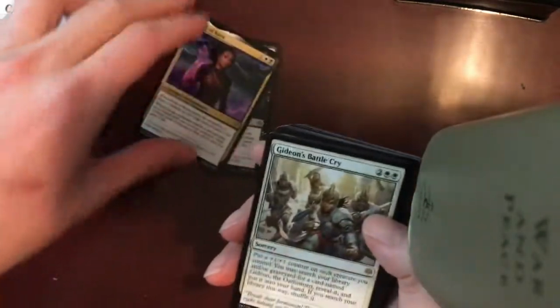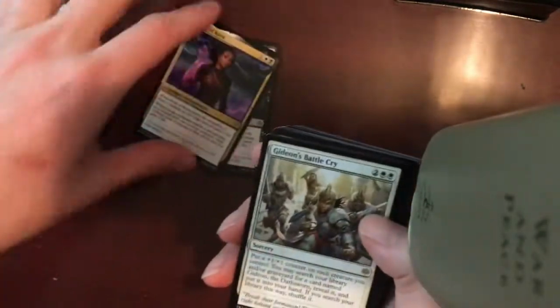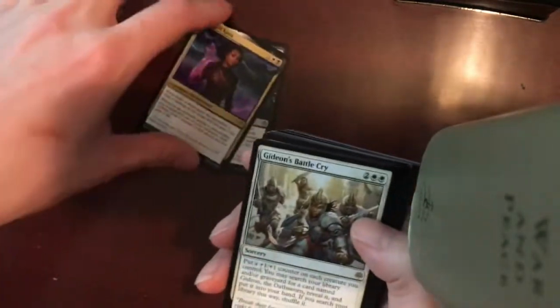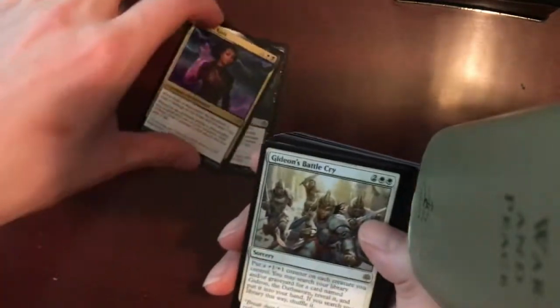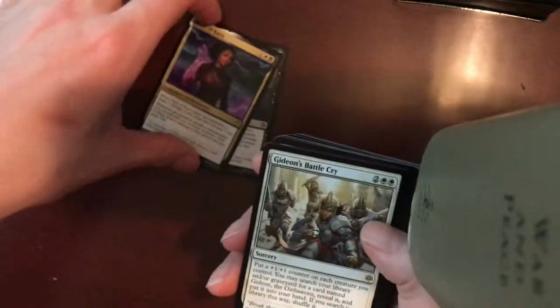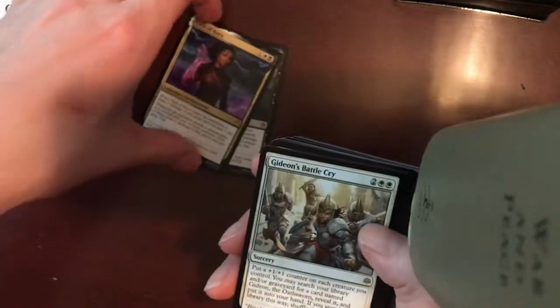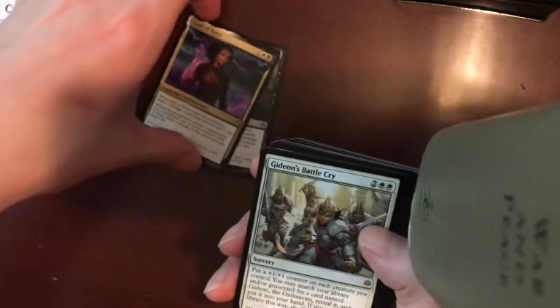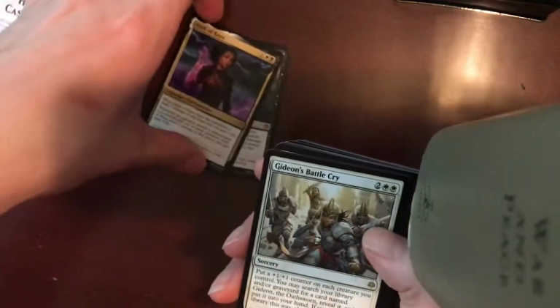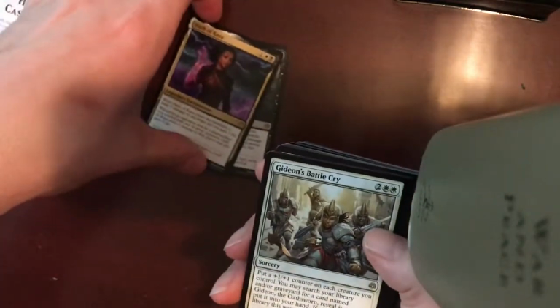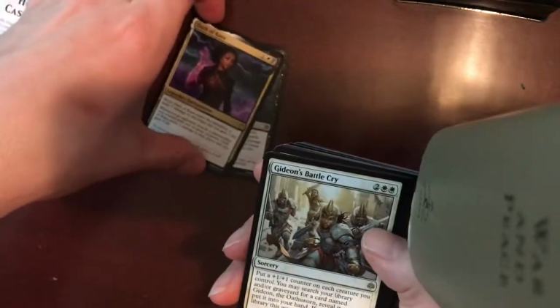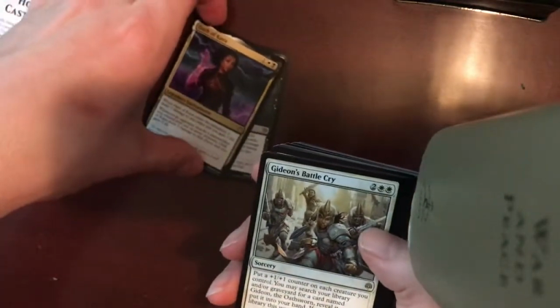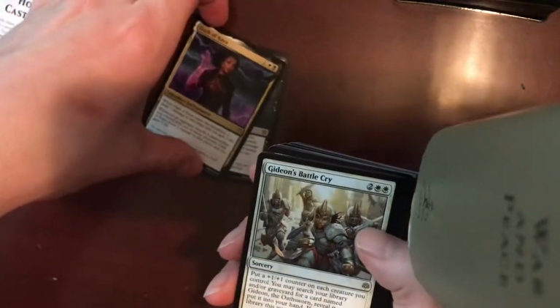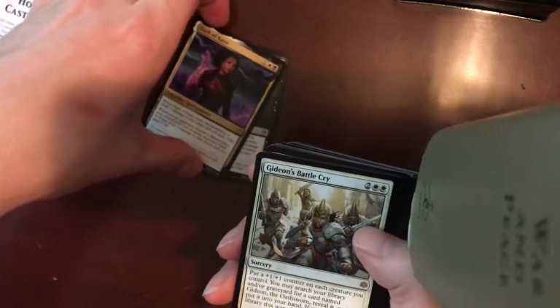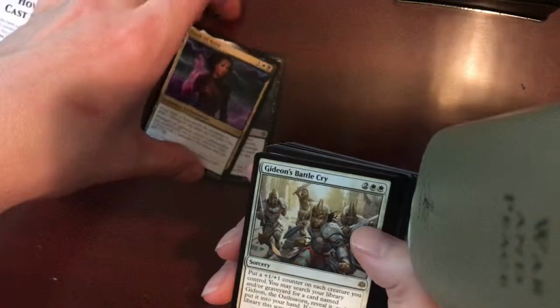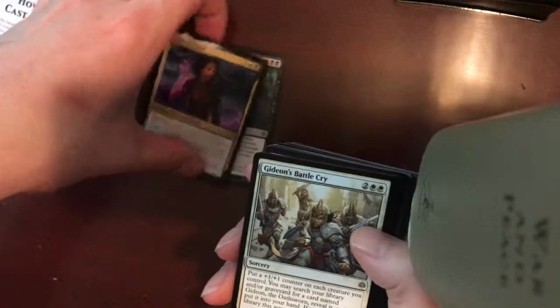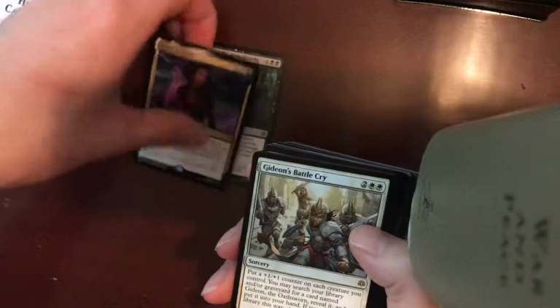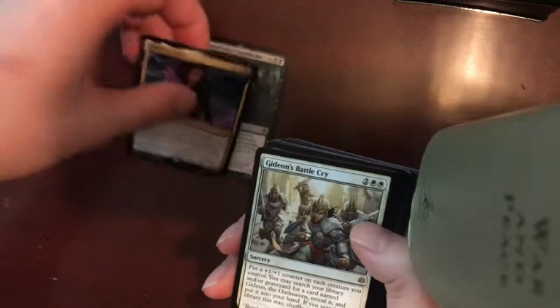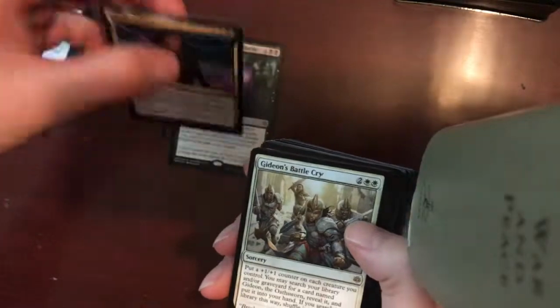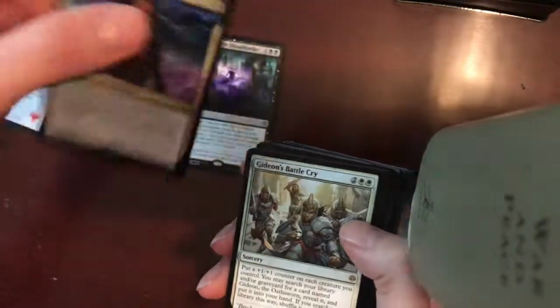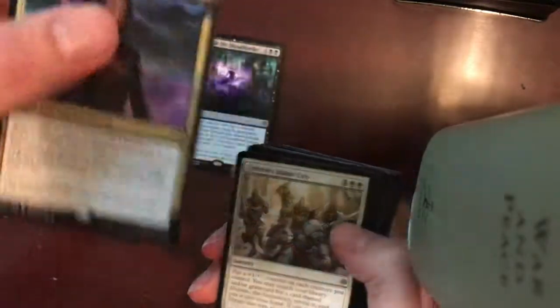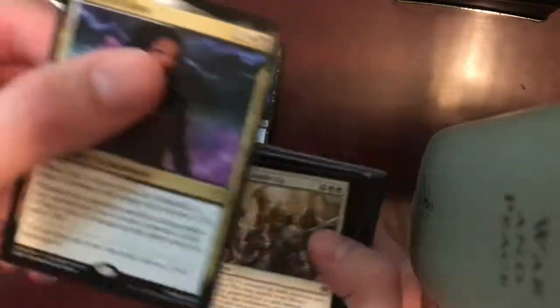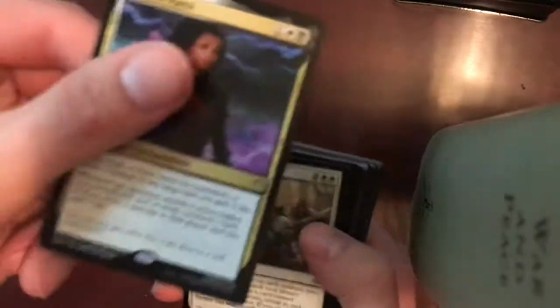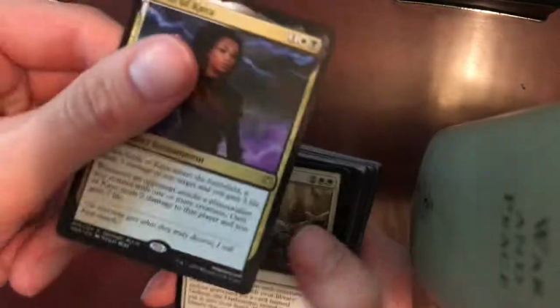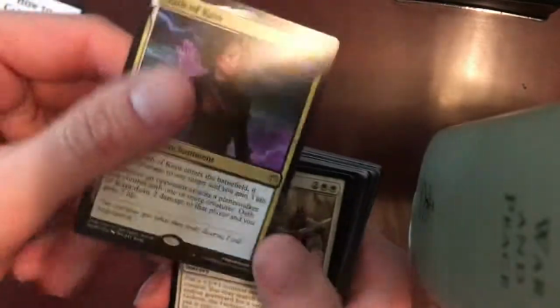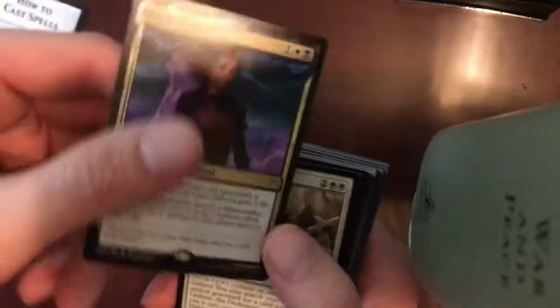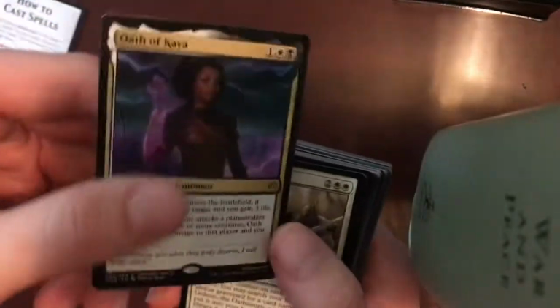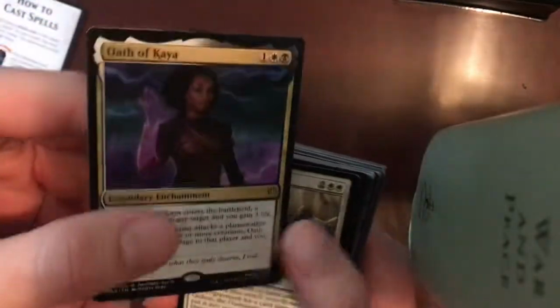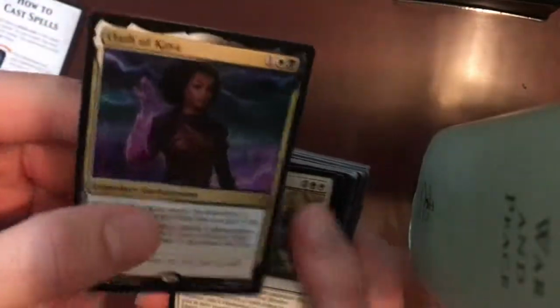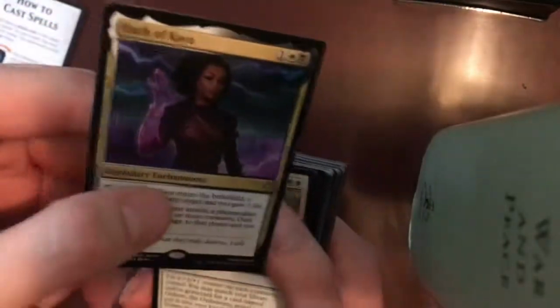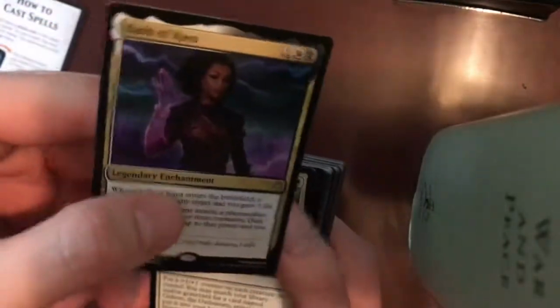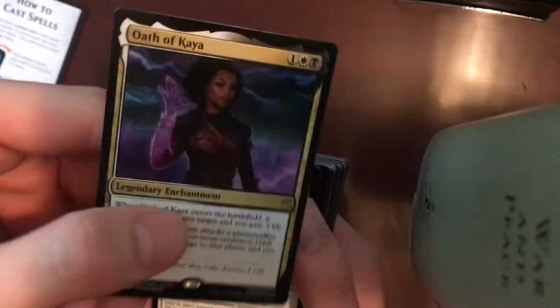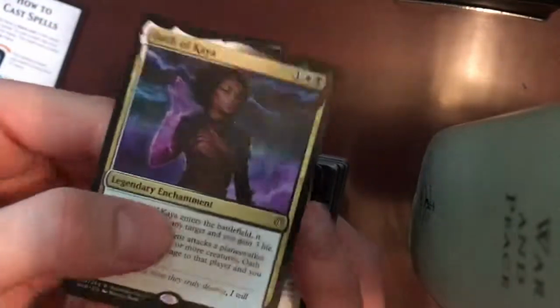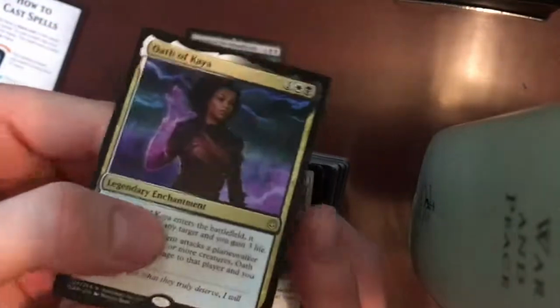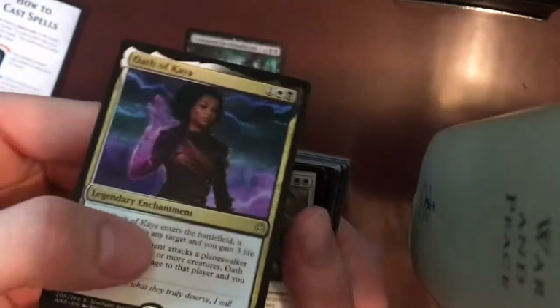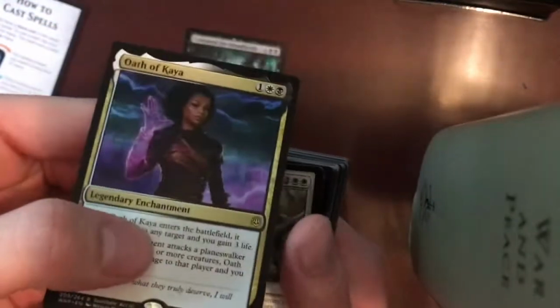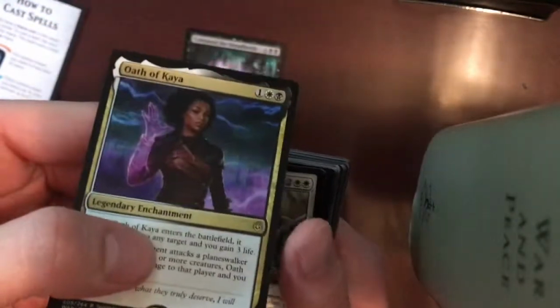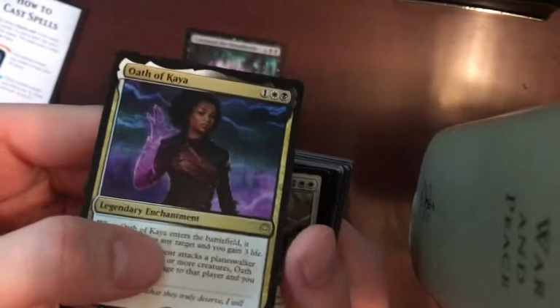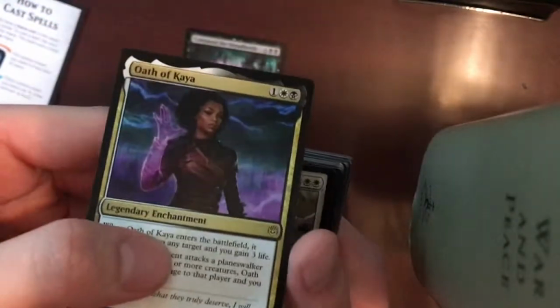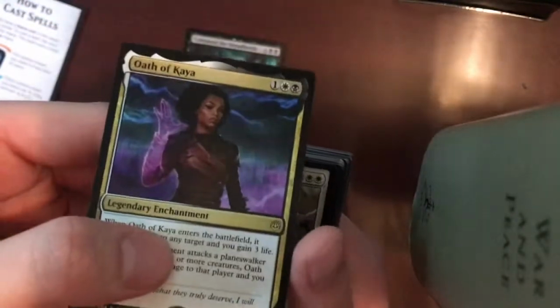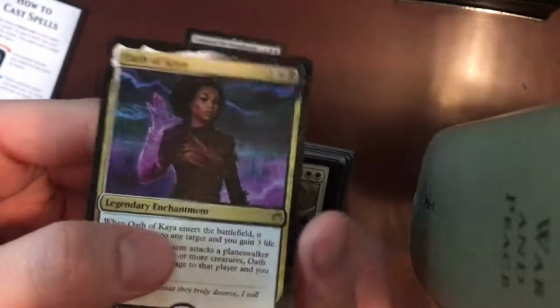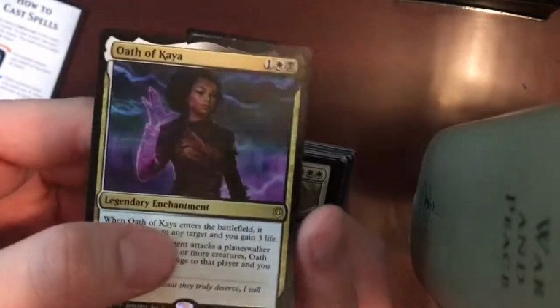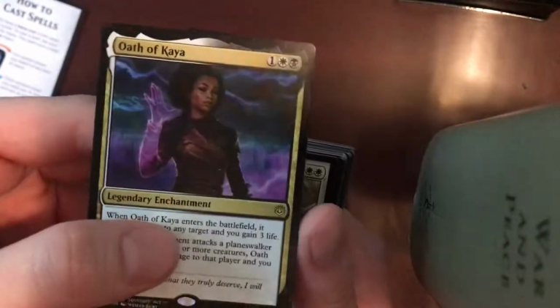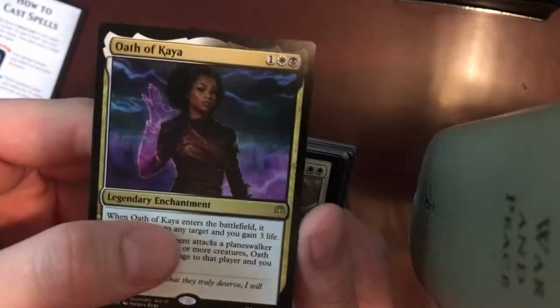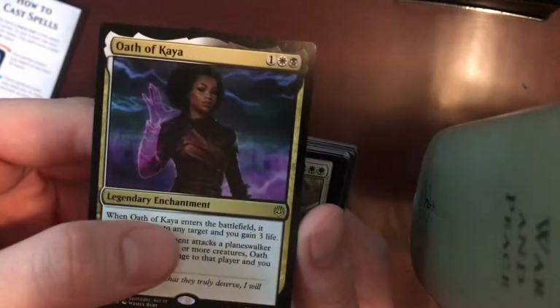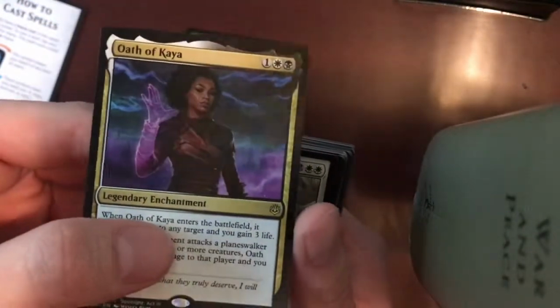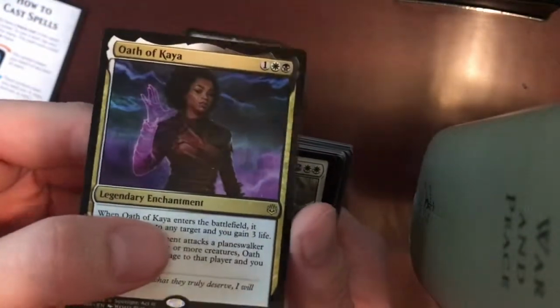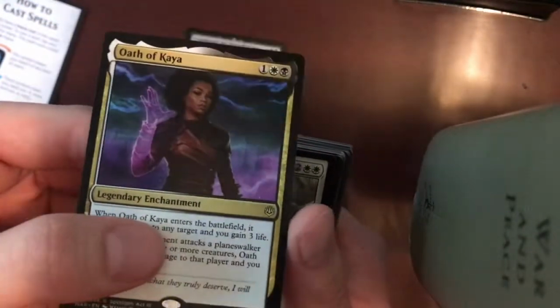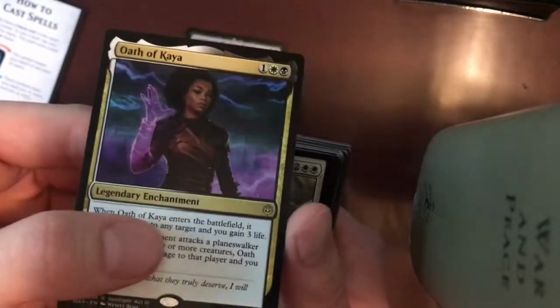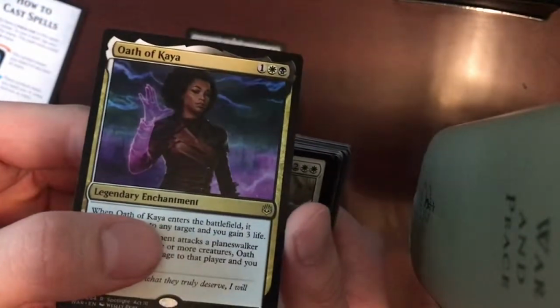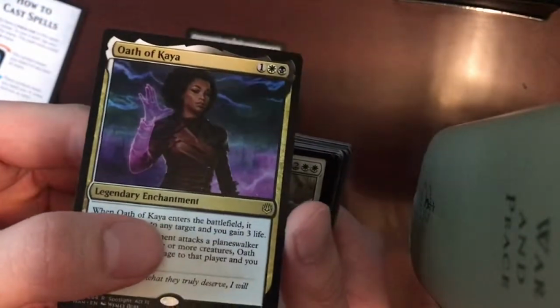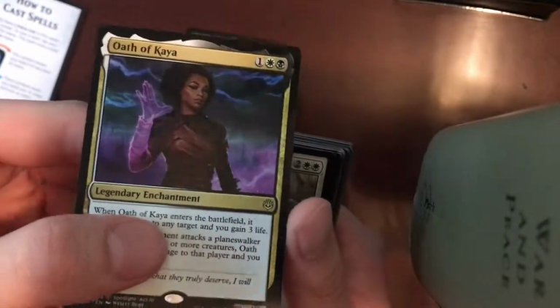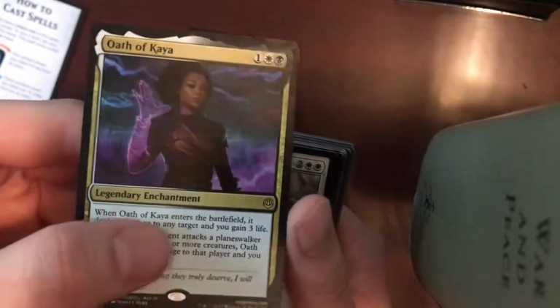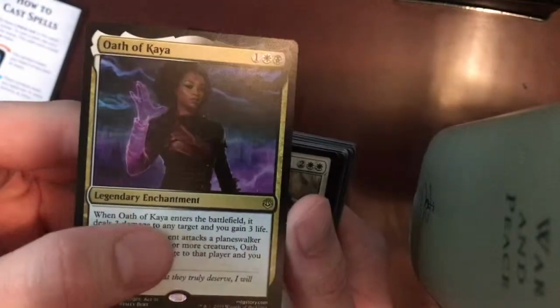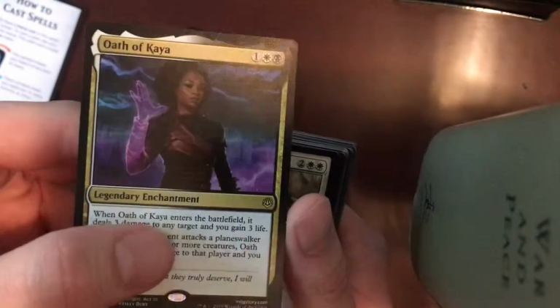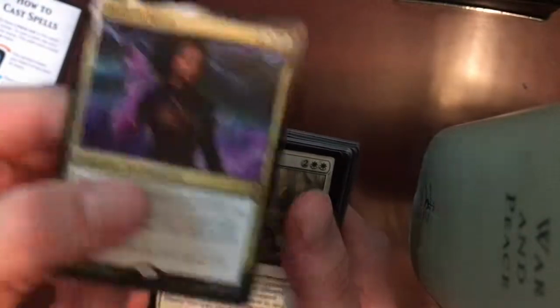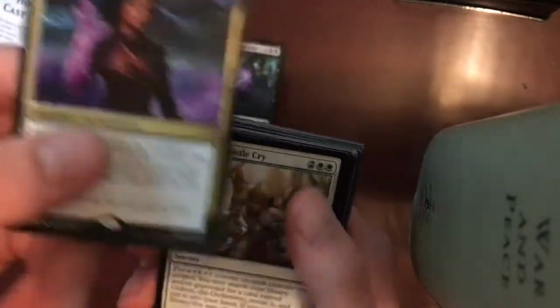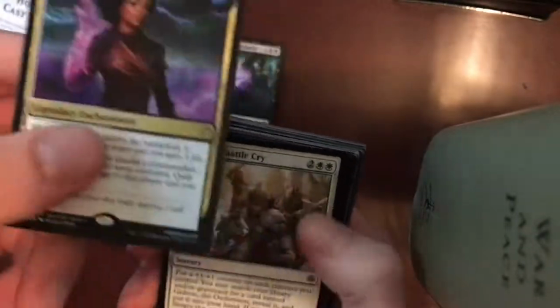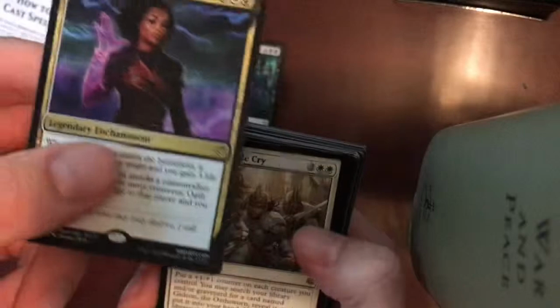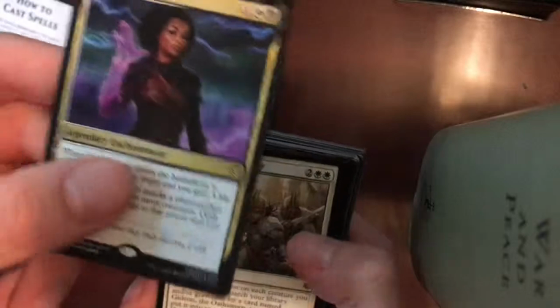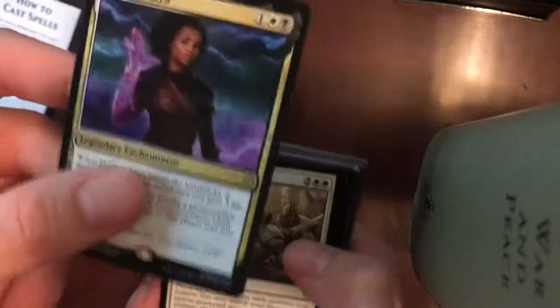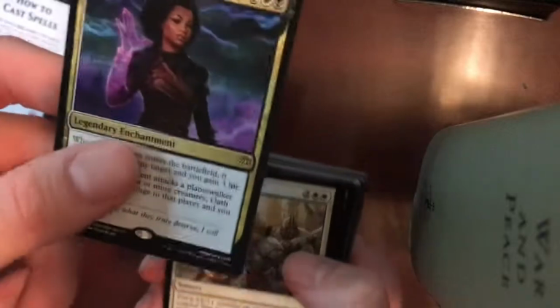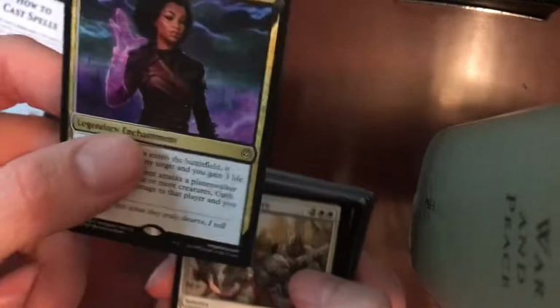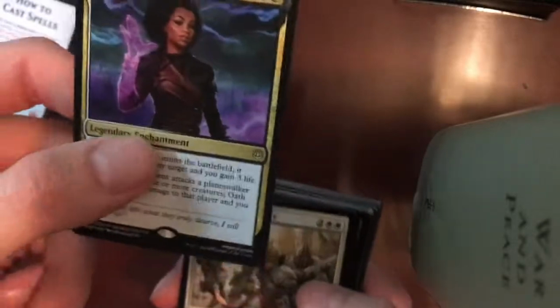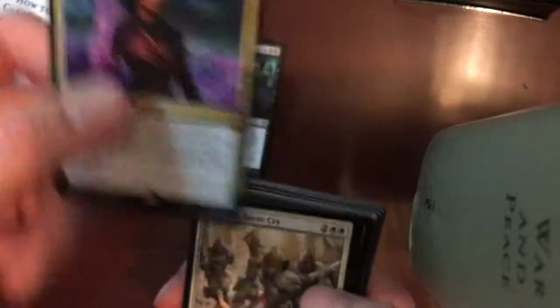Gideon — let's actually take another look at that. It's a rare. It's got some decent art on it. Gideon's Battle Cry — another rare.